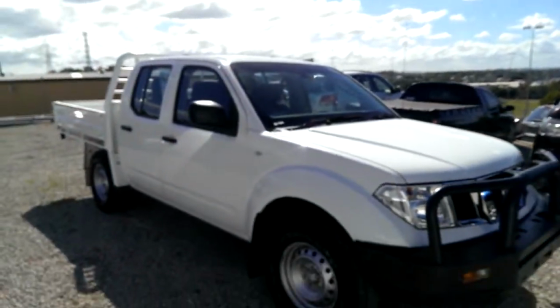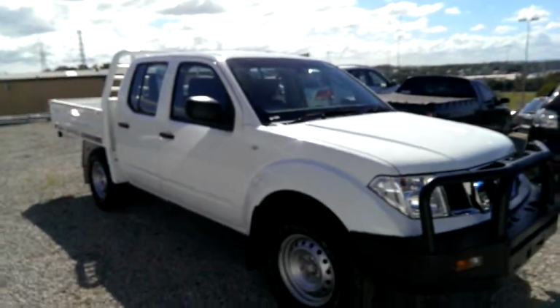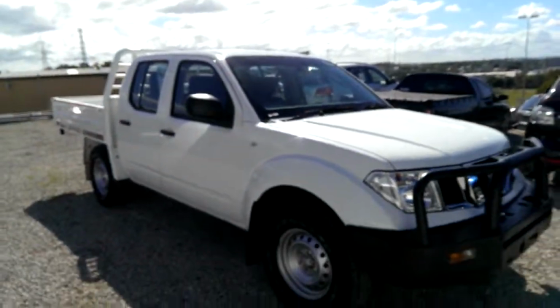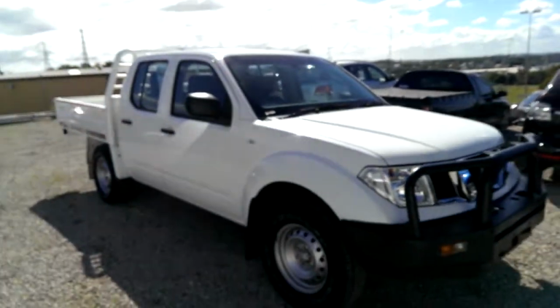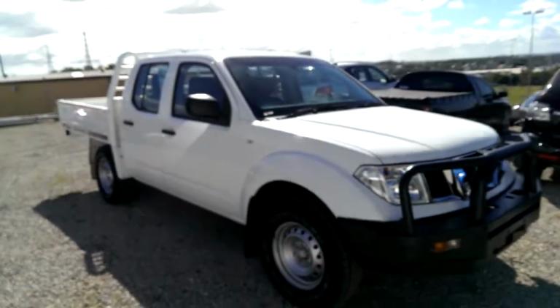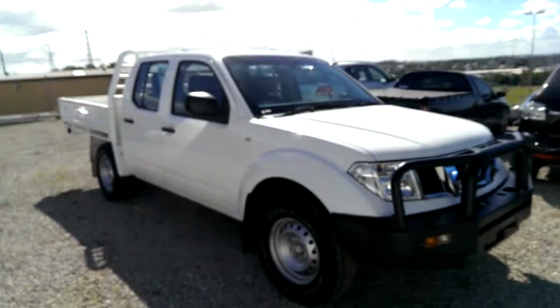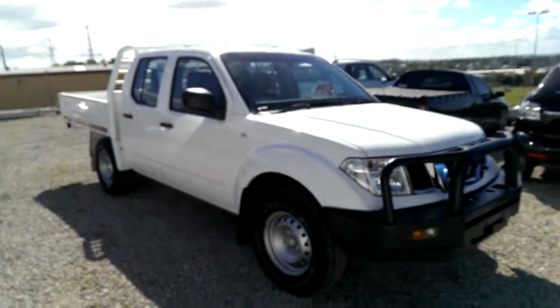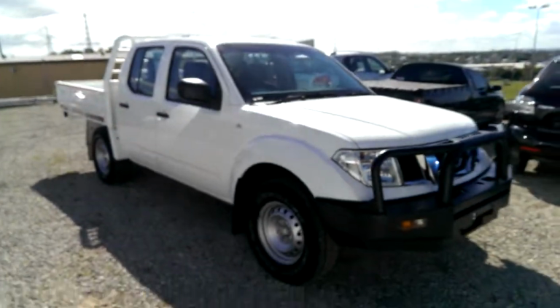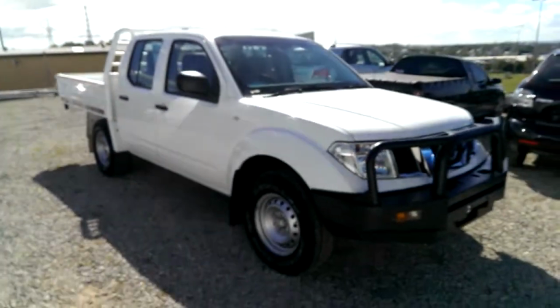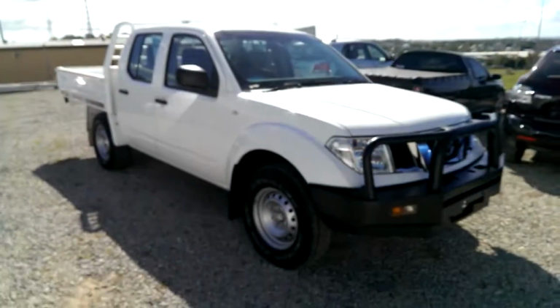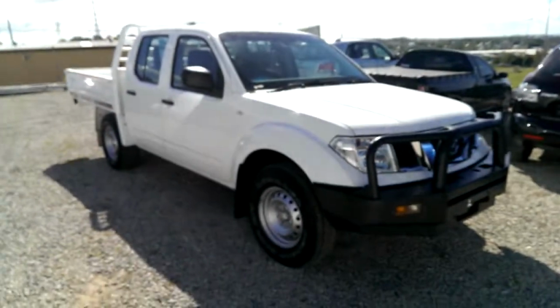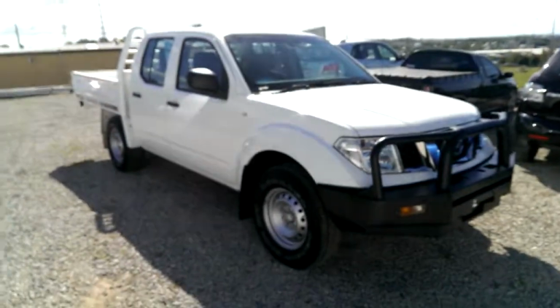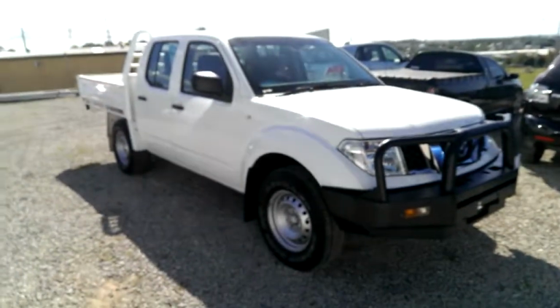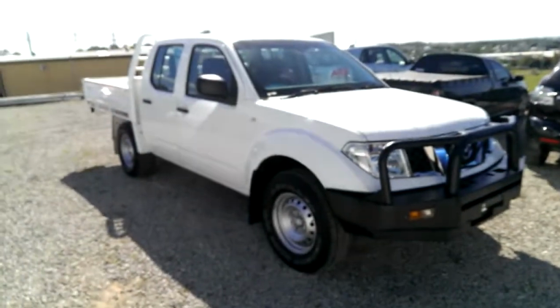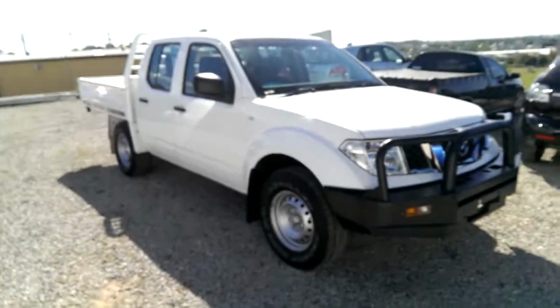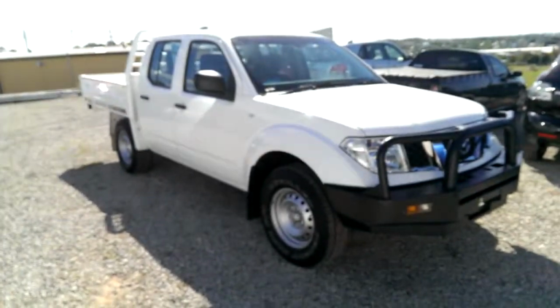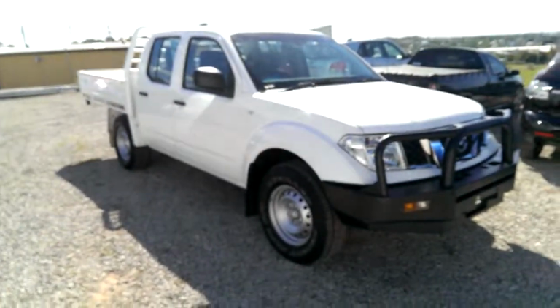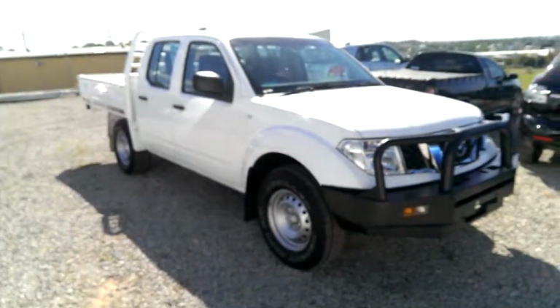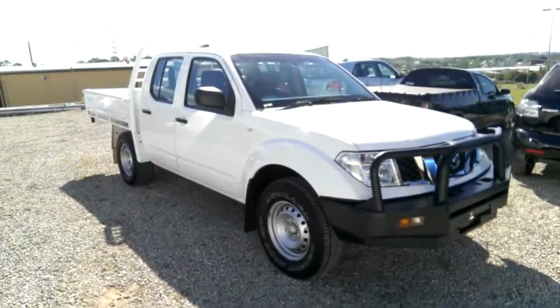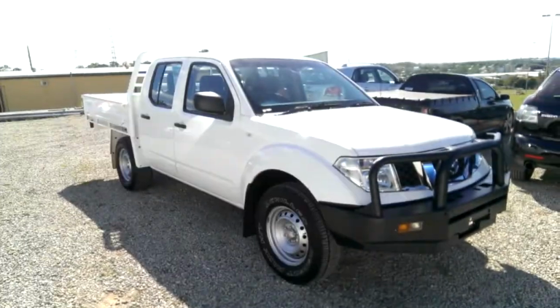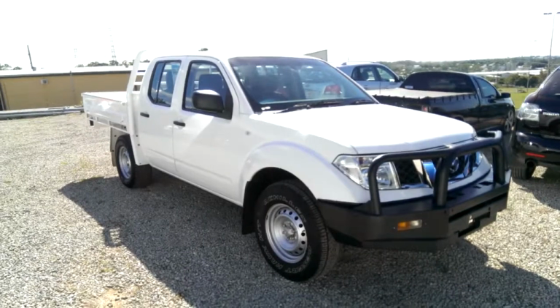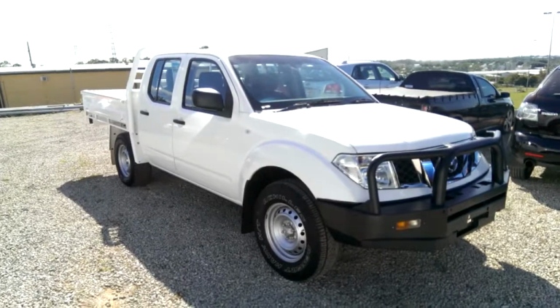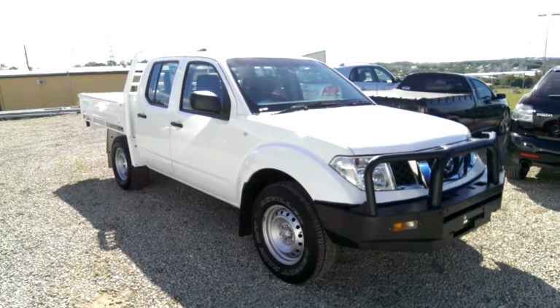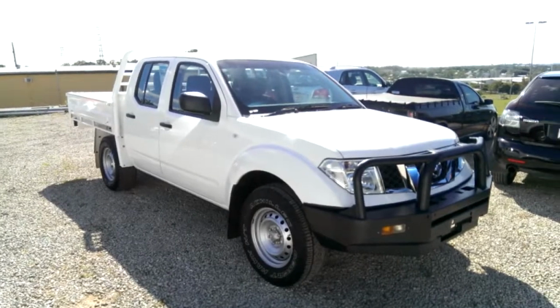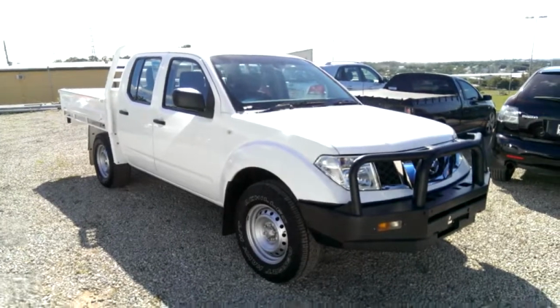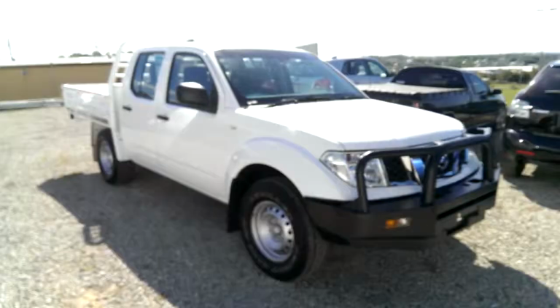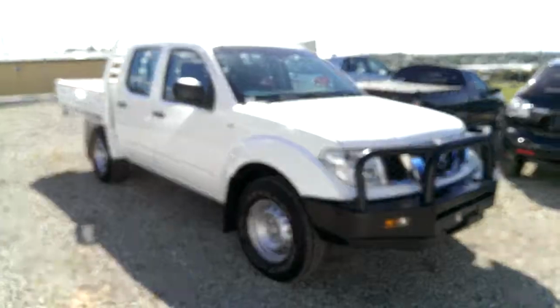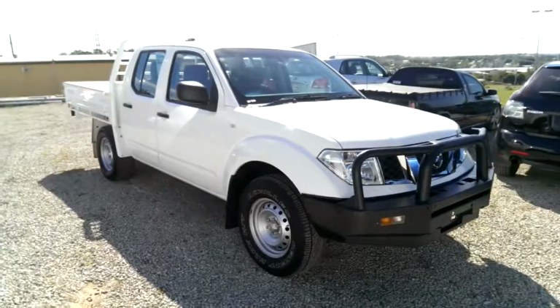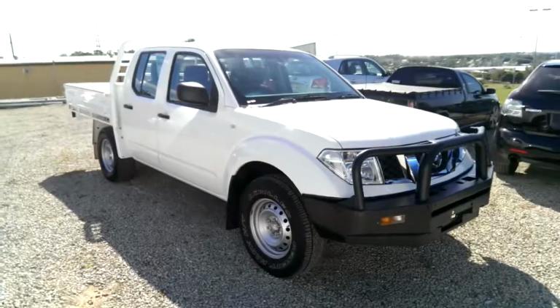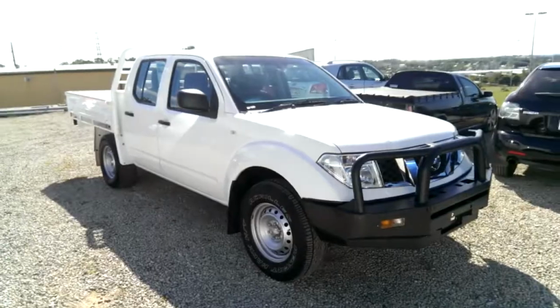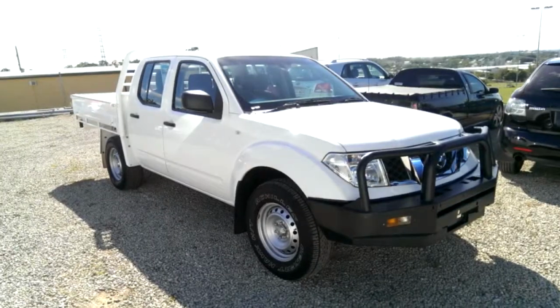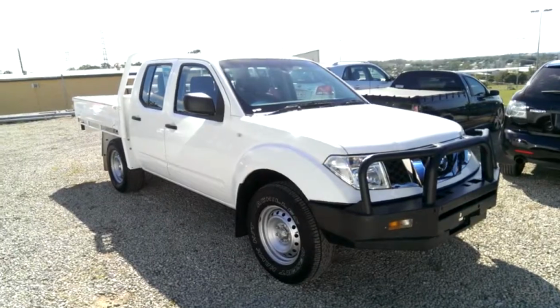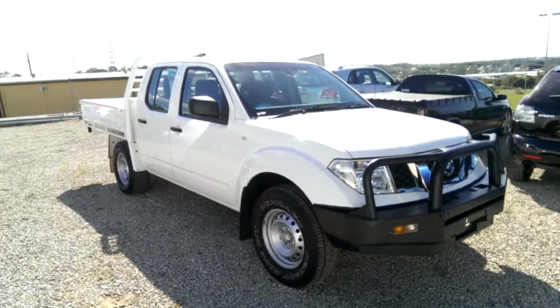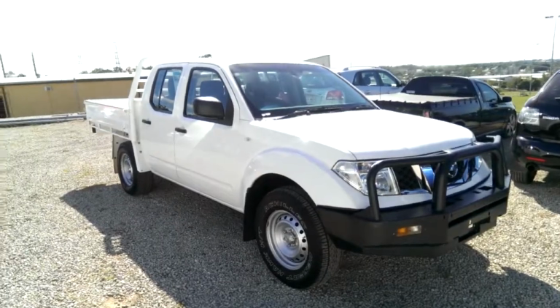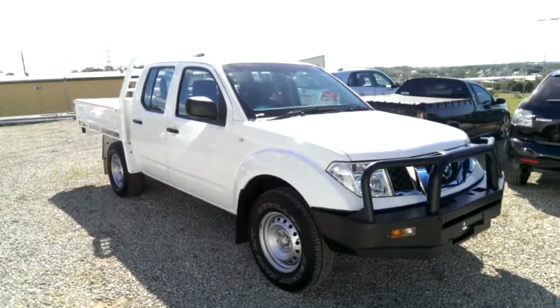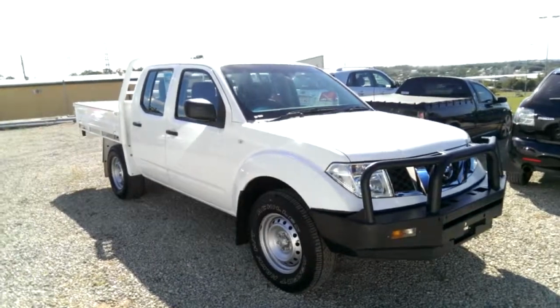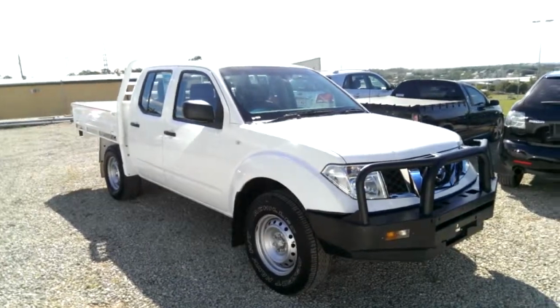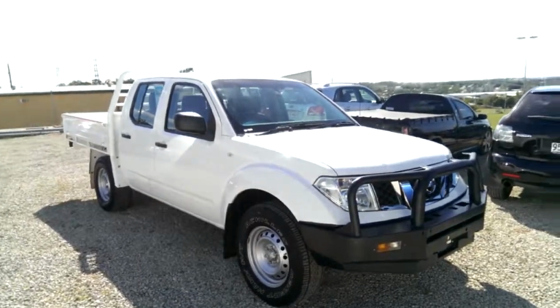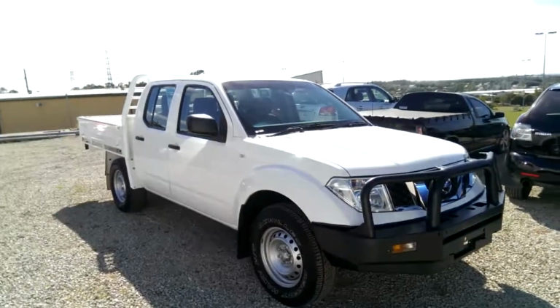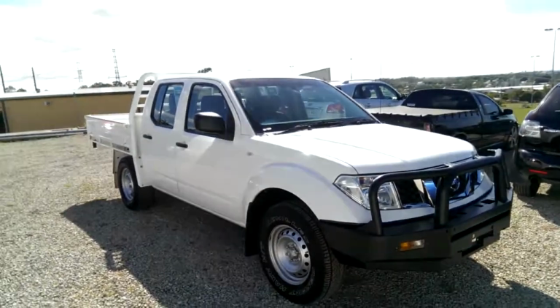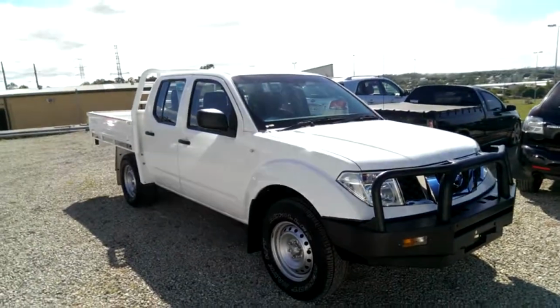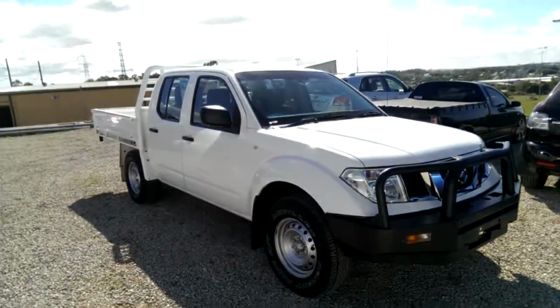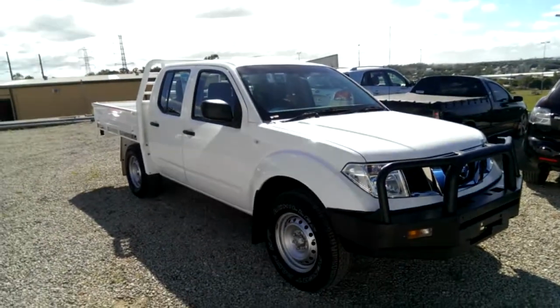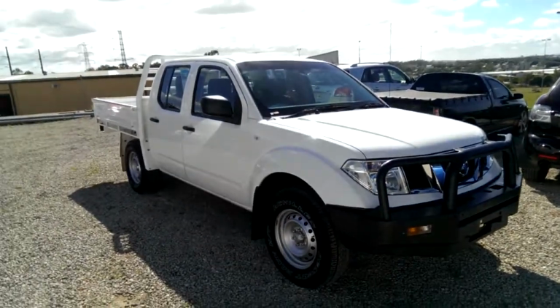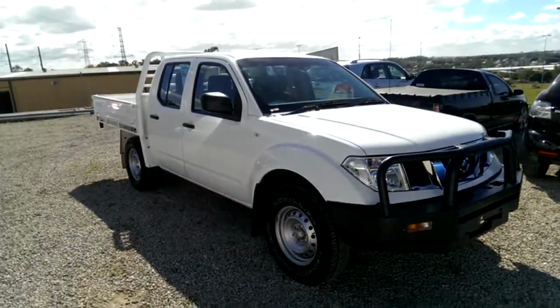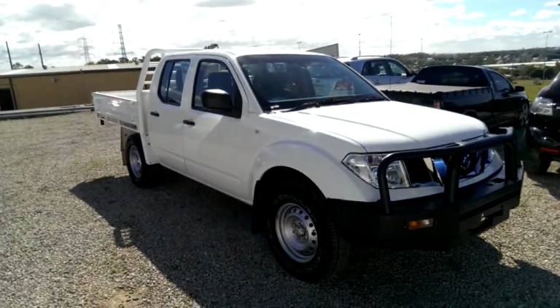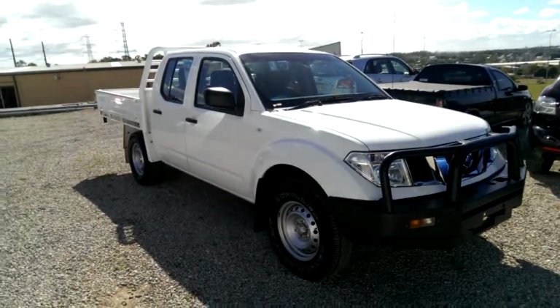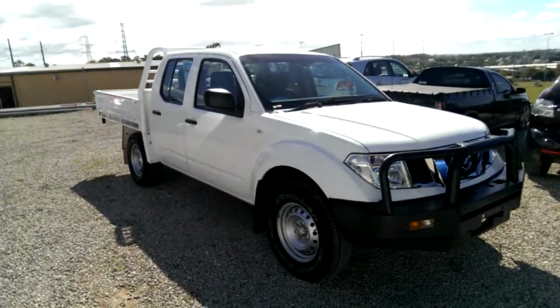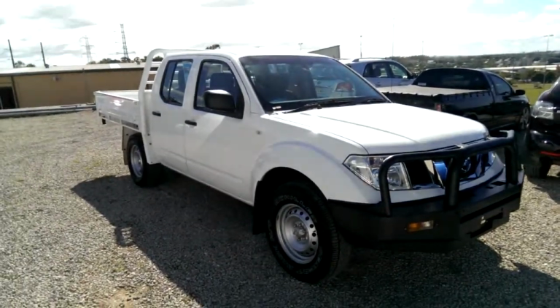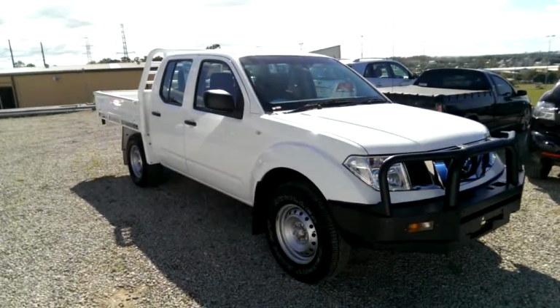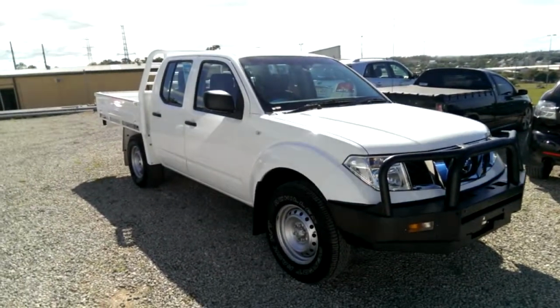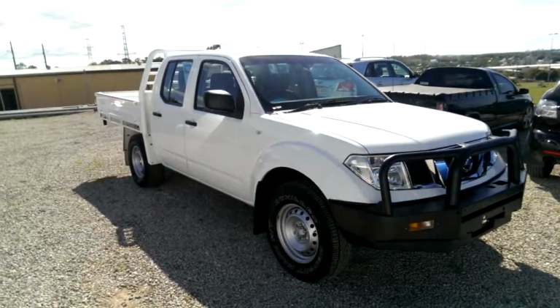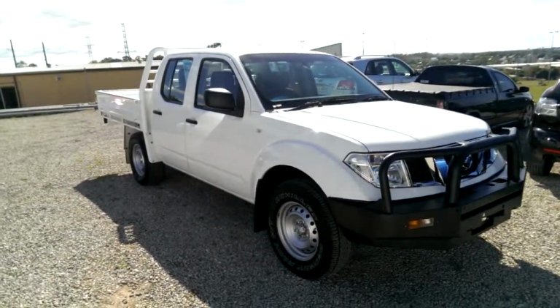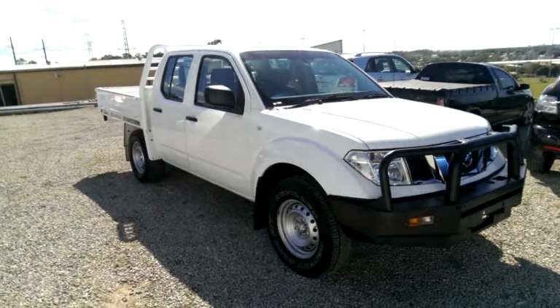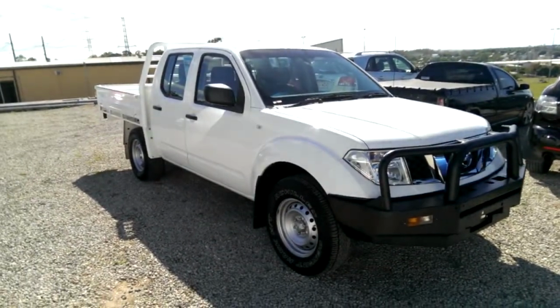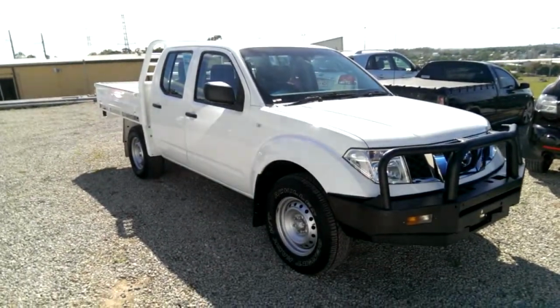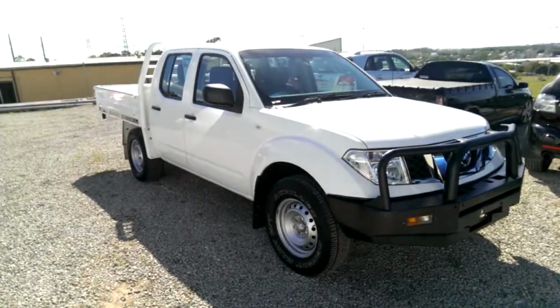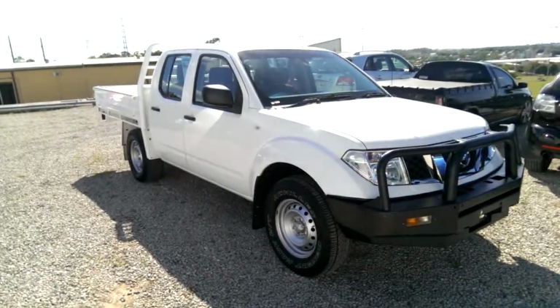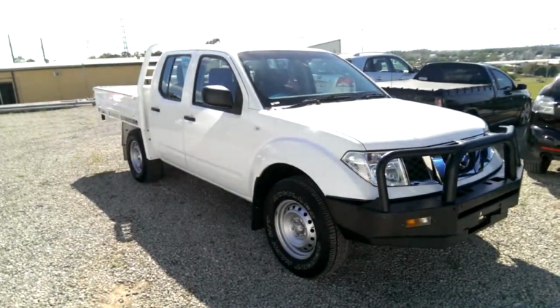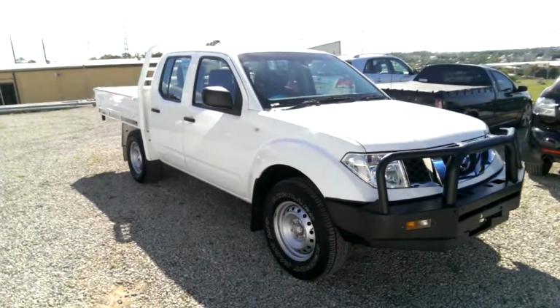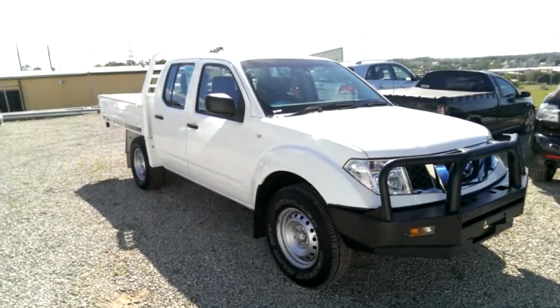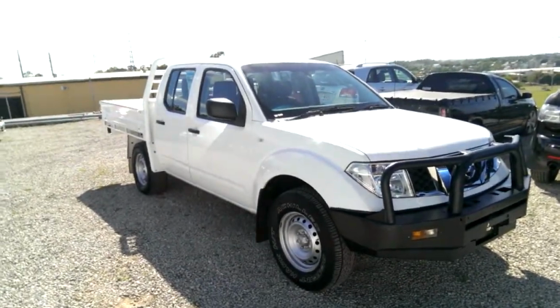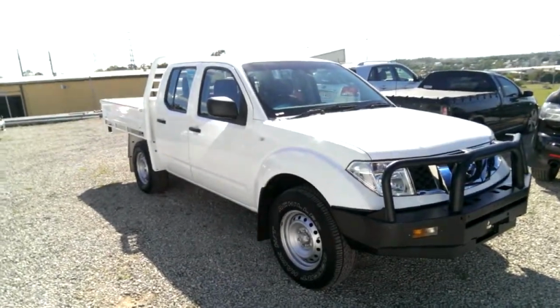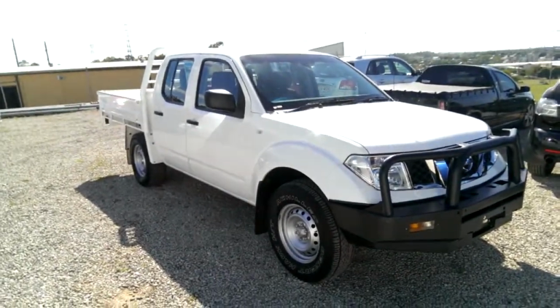So there we have it — our 2011 Nissan Navara RX D40 Dual Cap. Thank you.